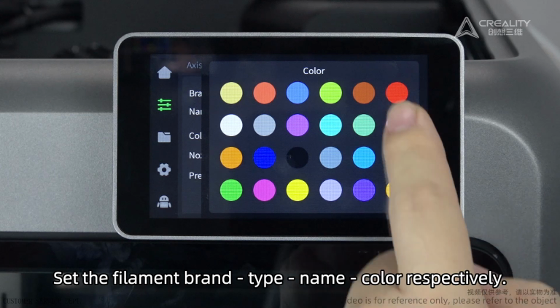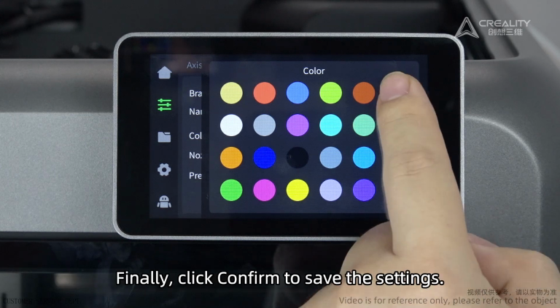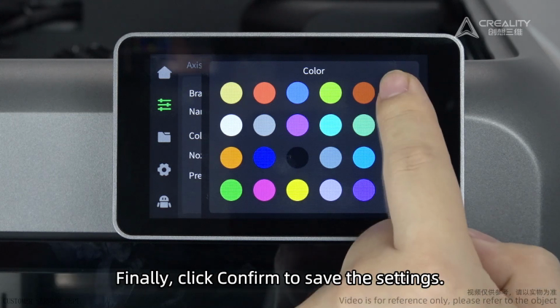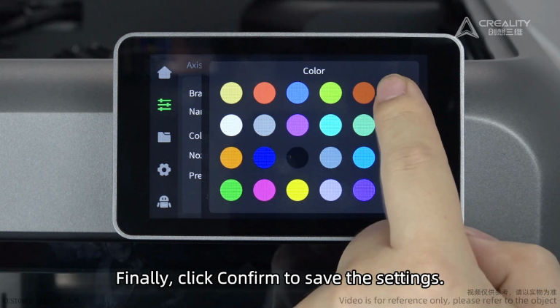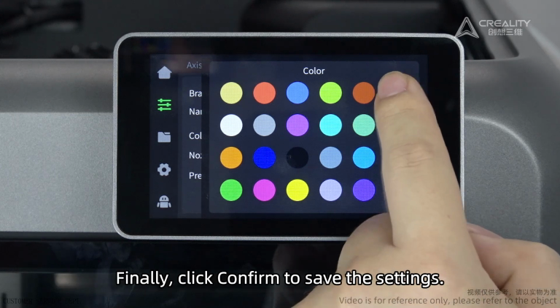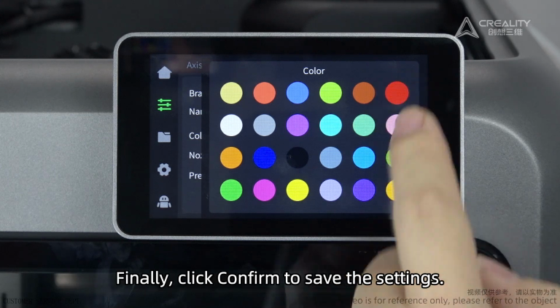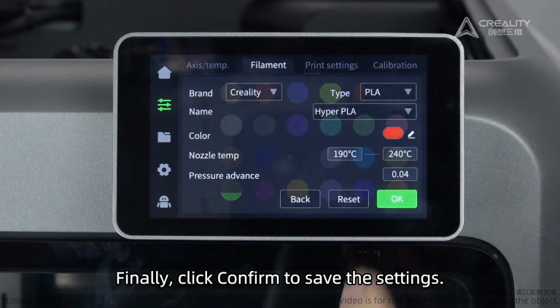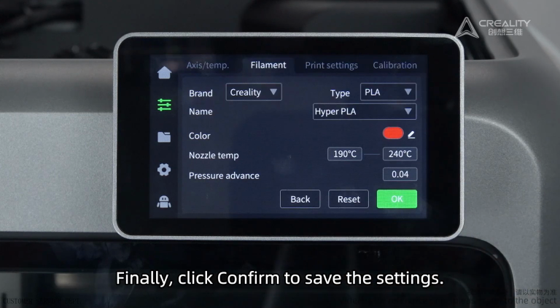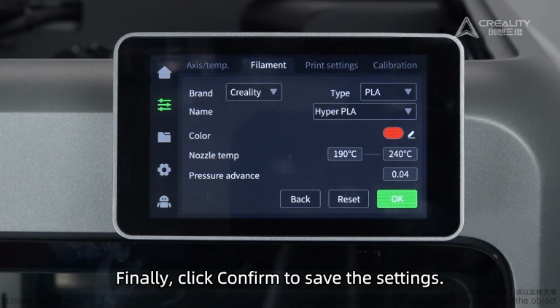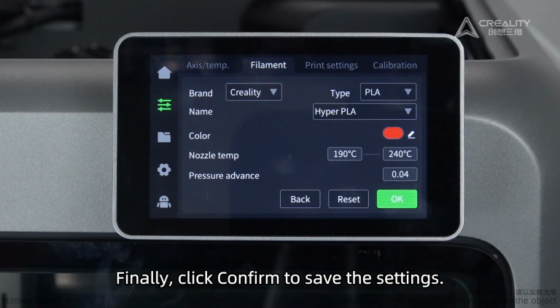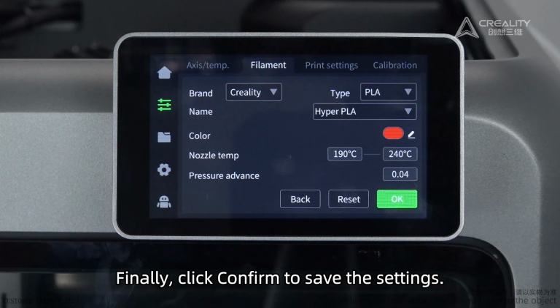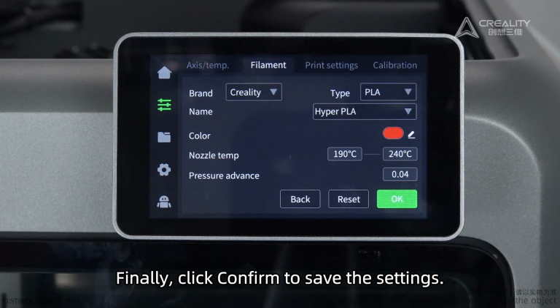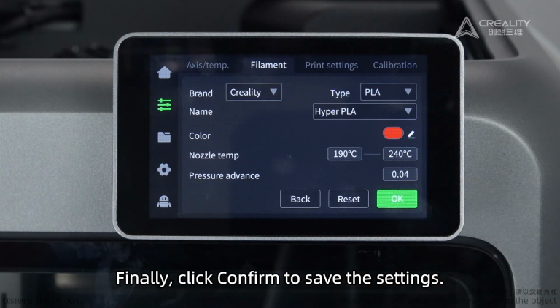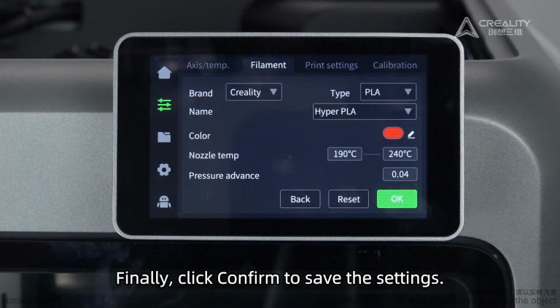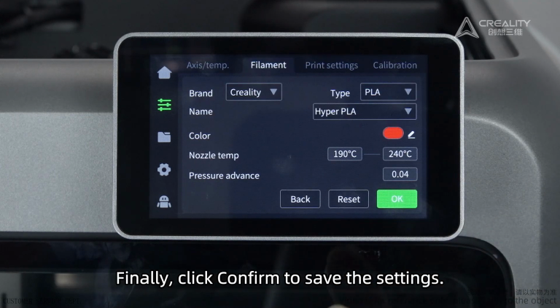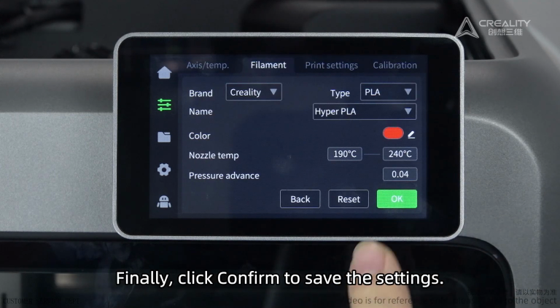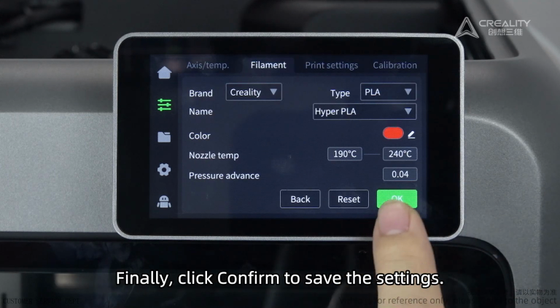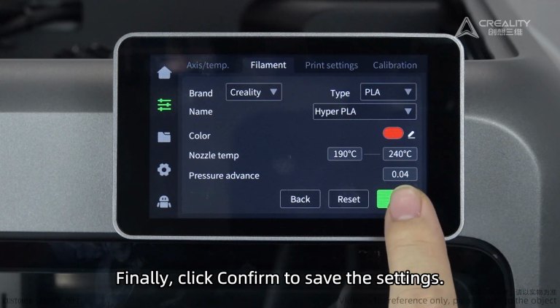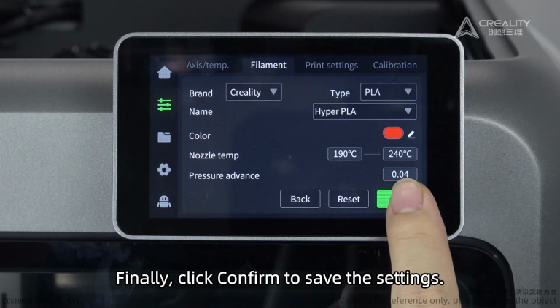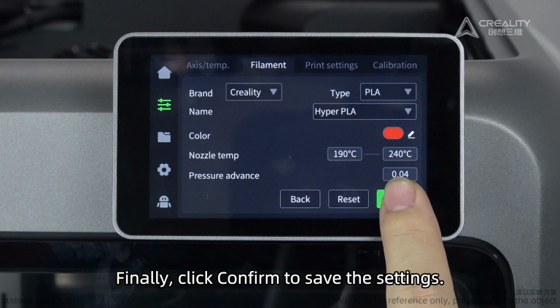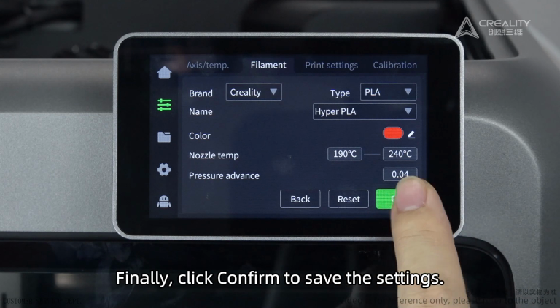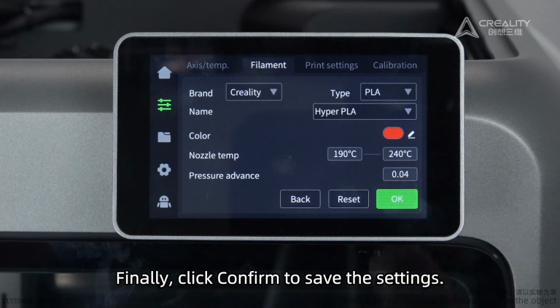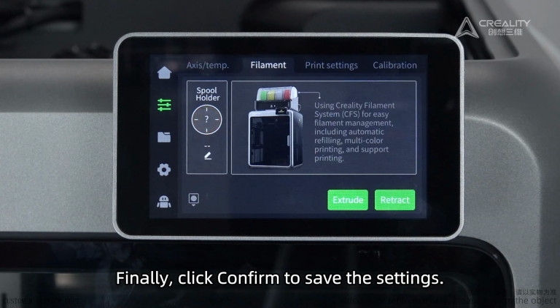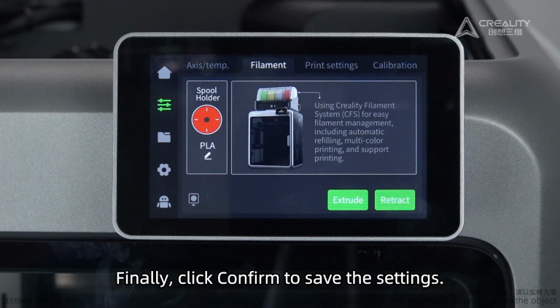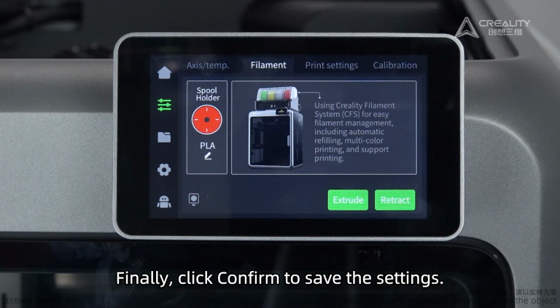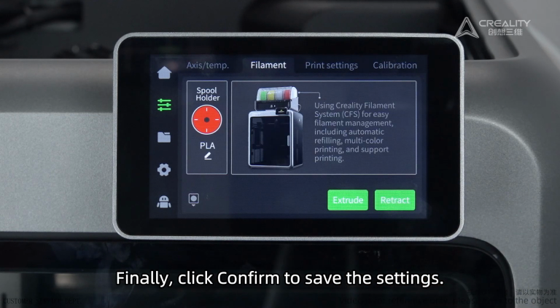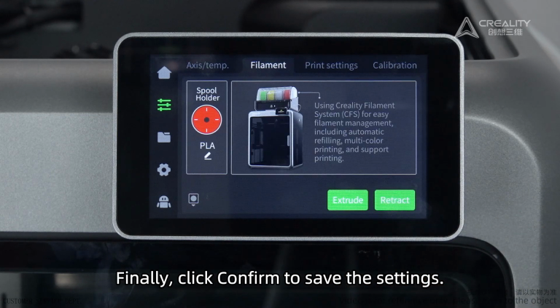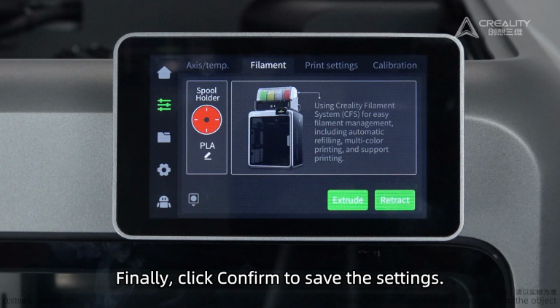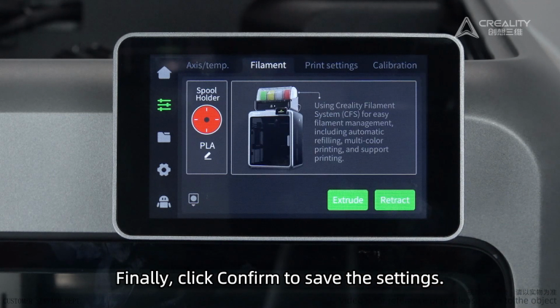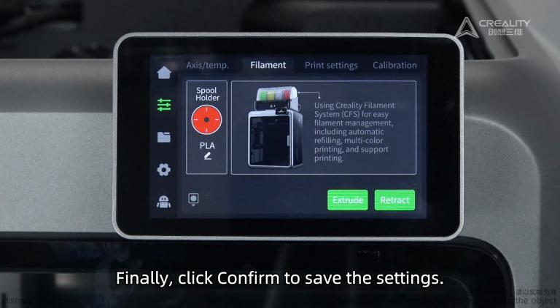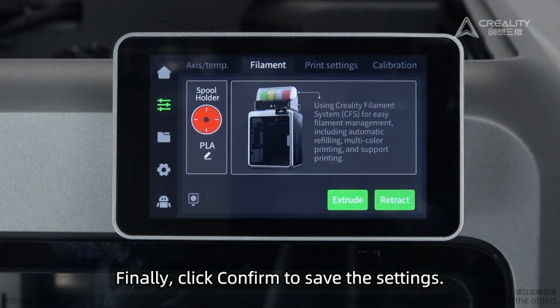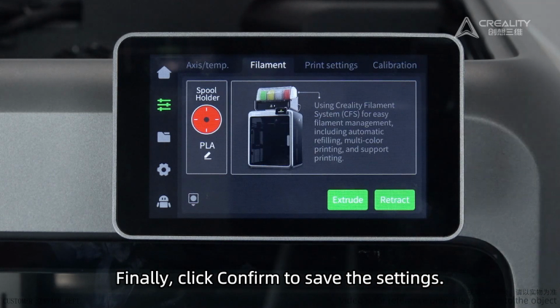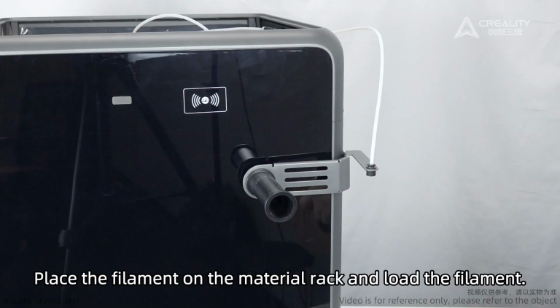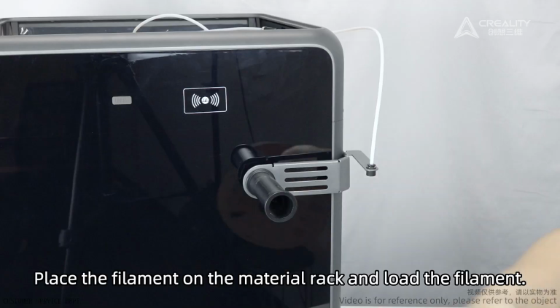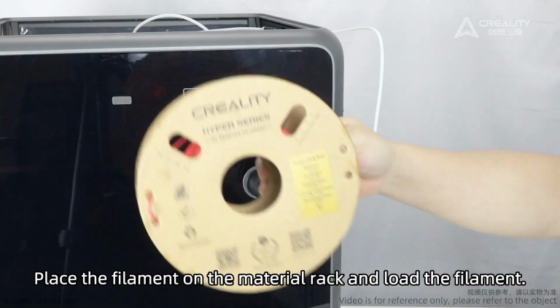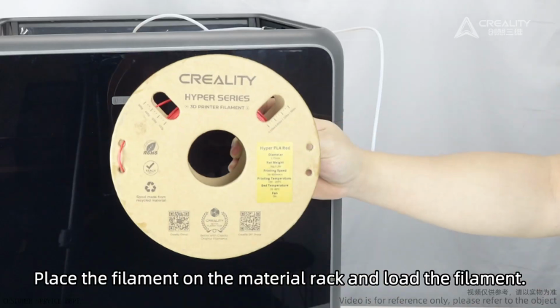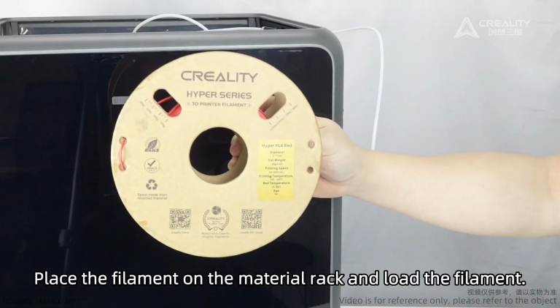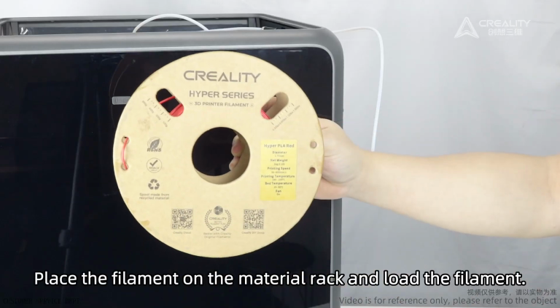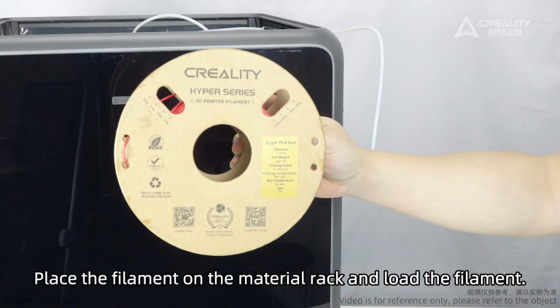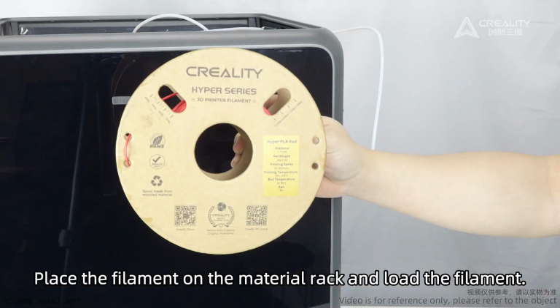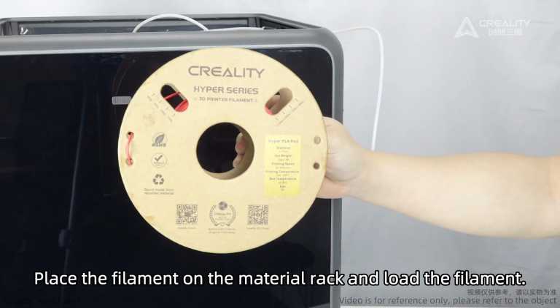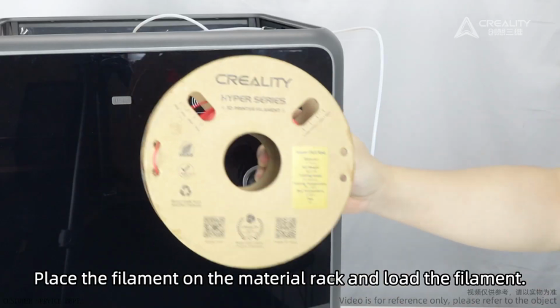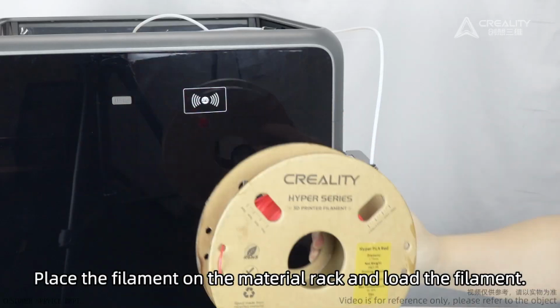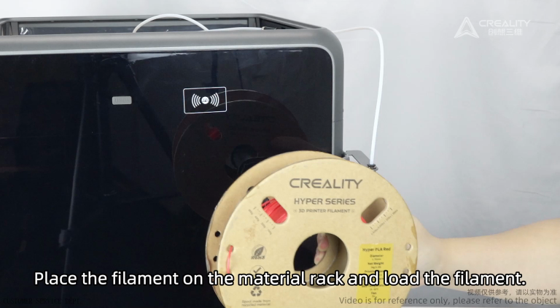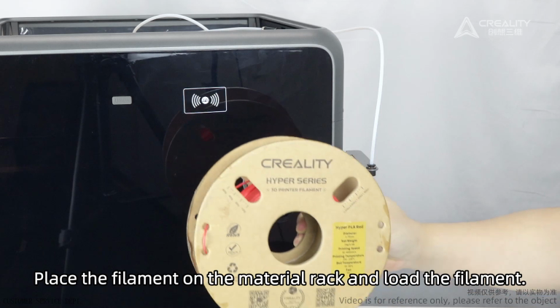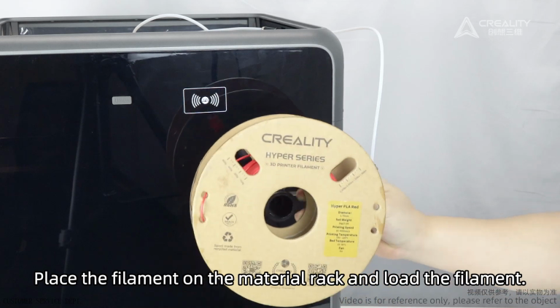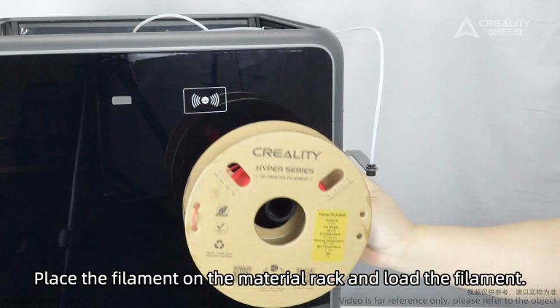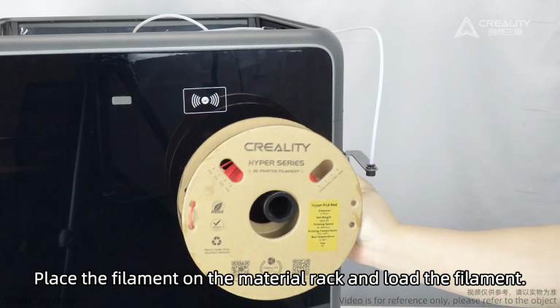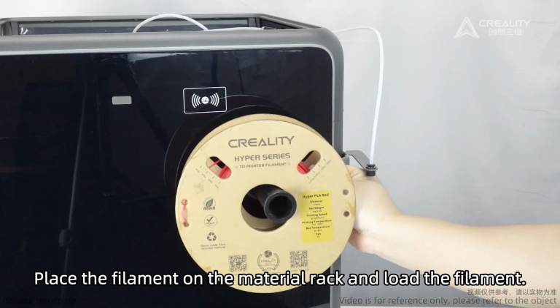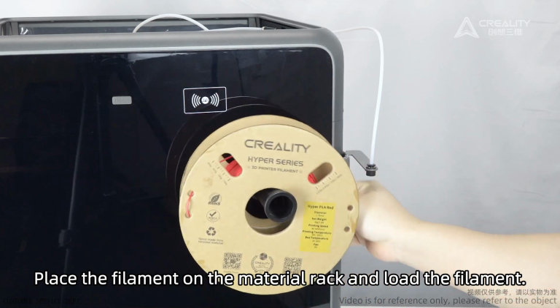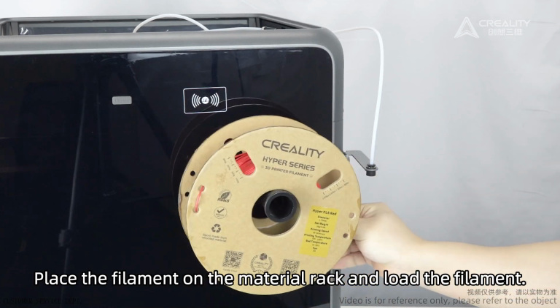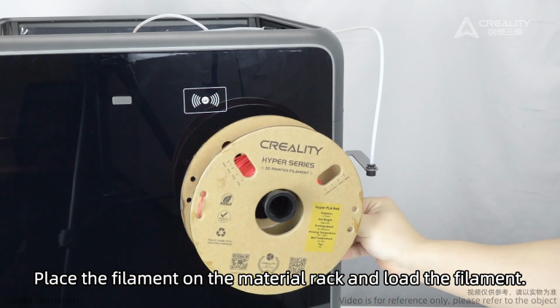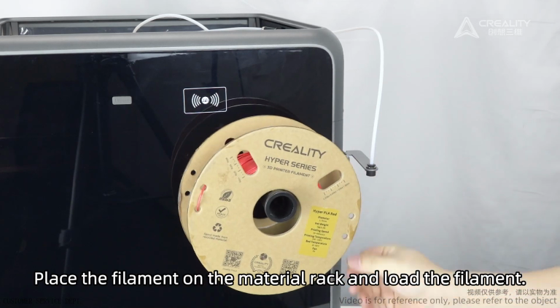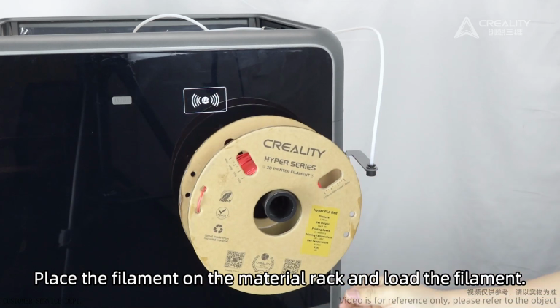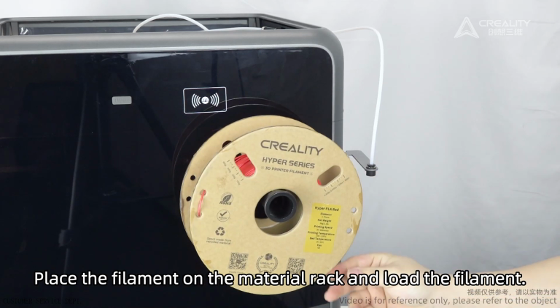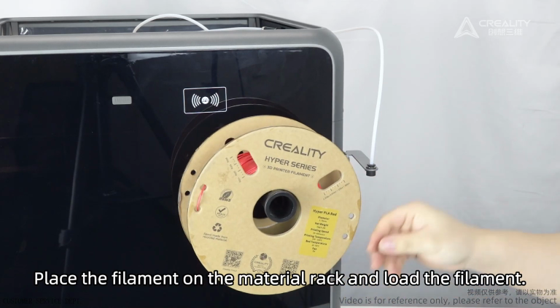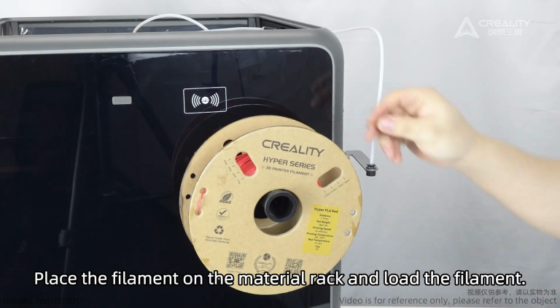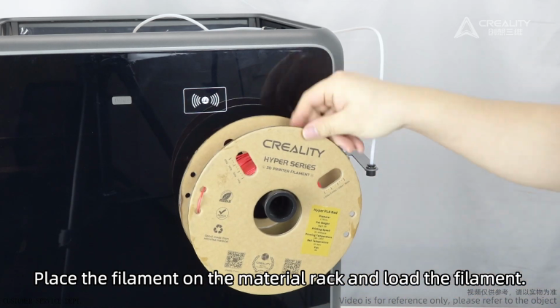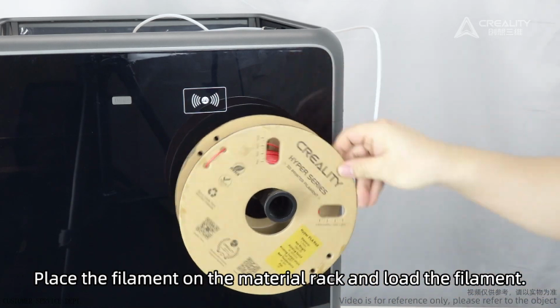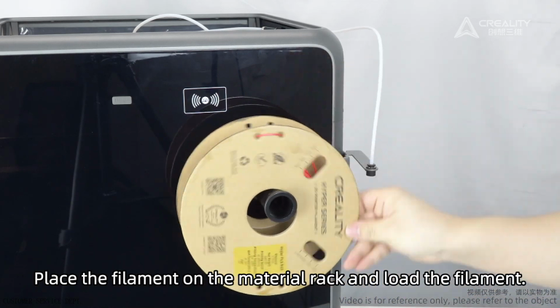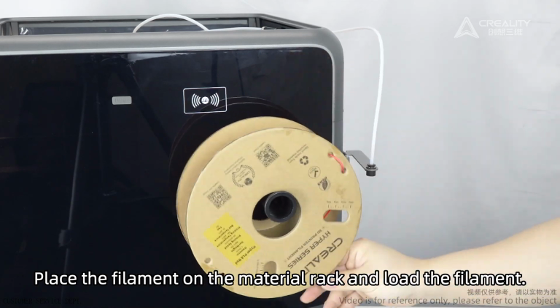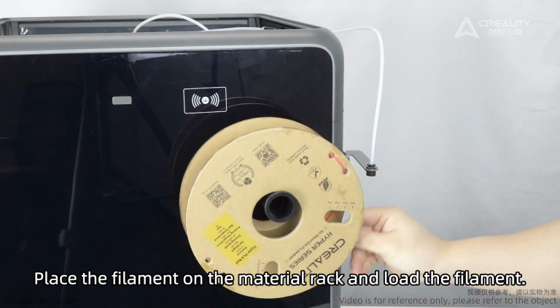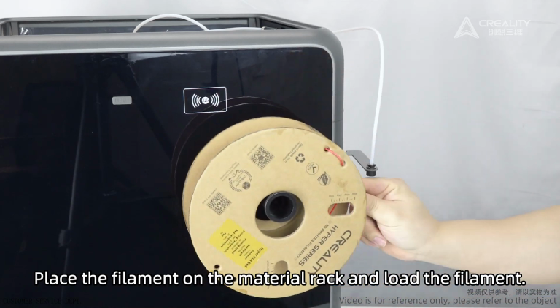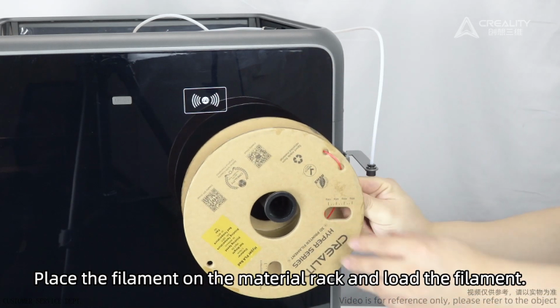Finally, click Confirm to save the settings. Place the filament on the material rack and load the filament.